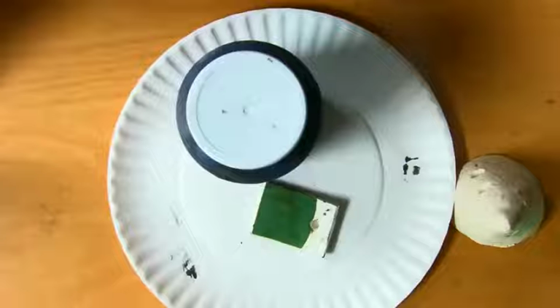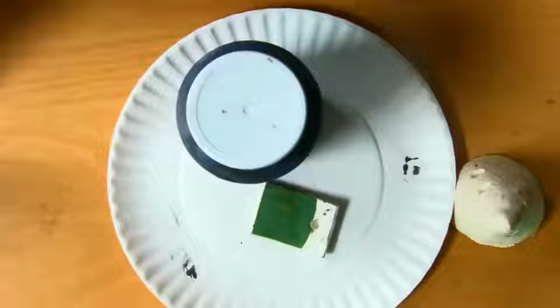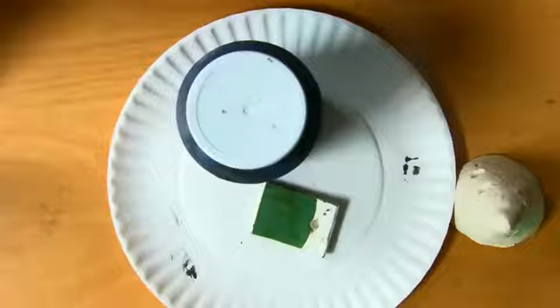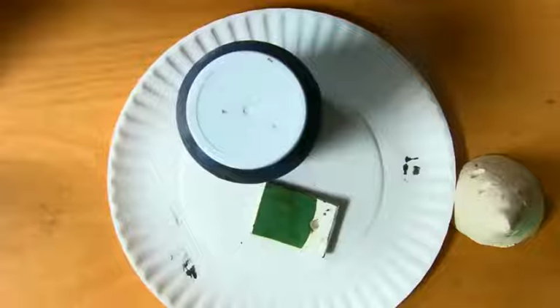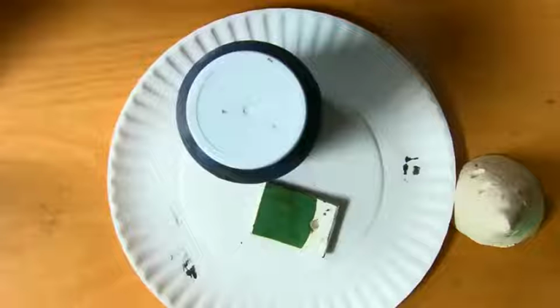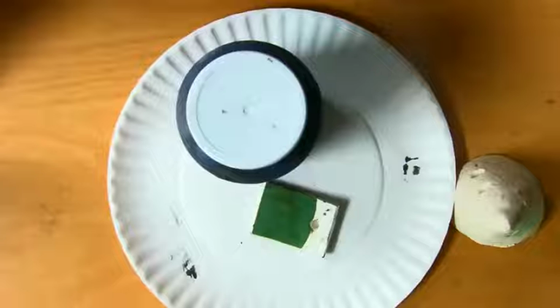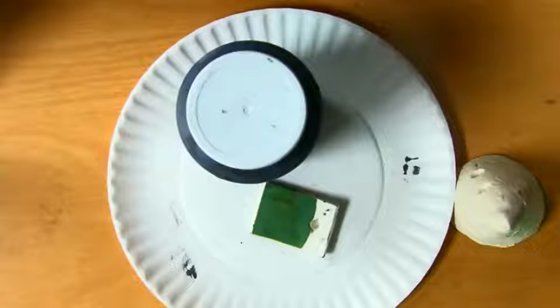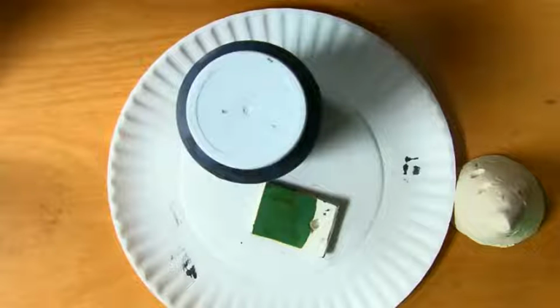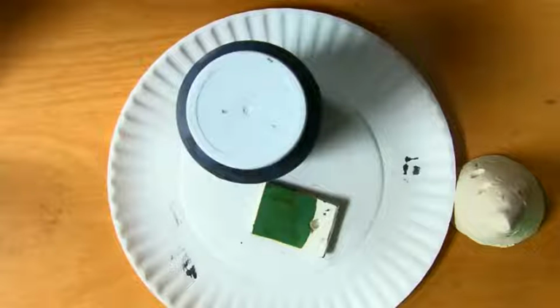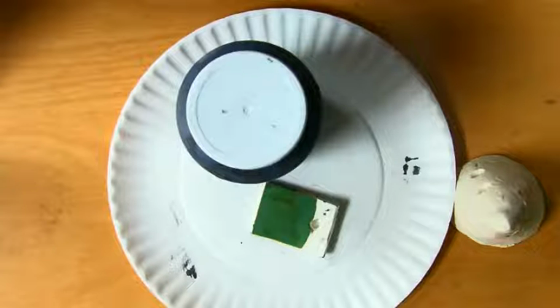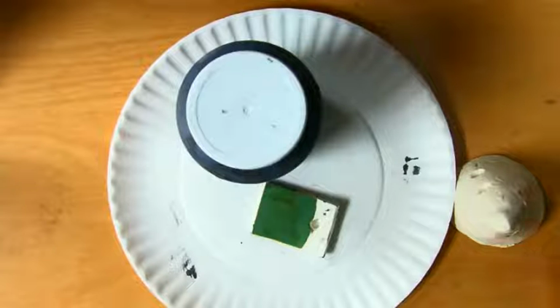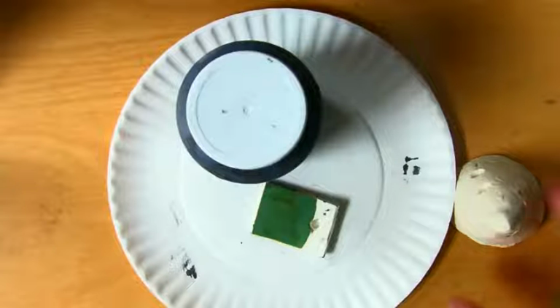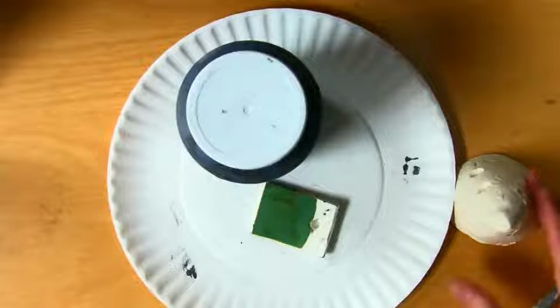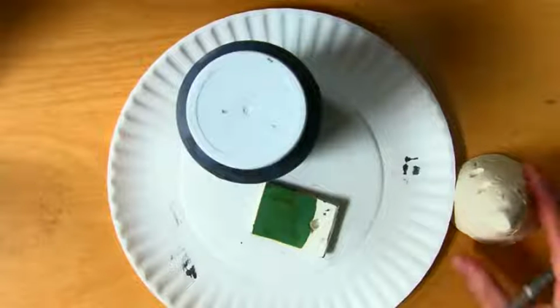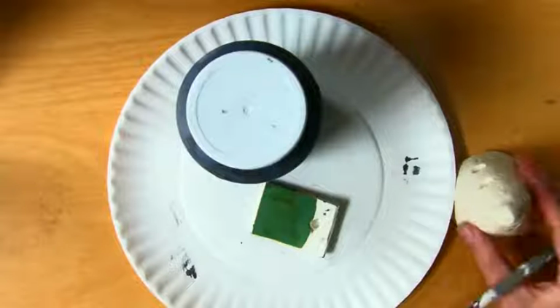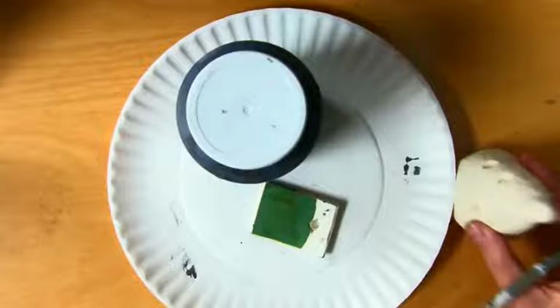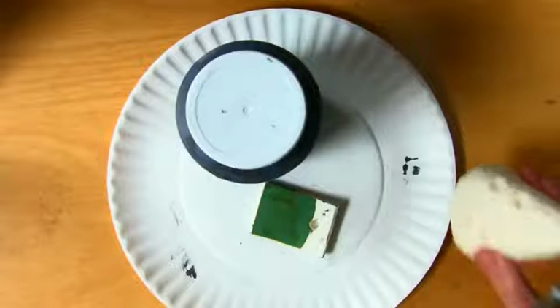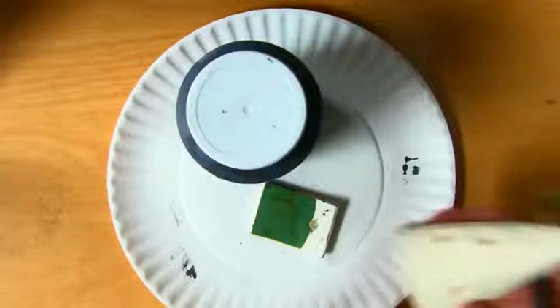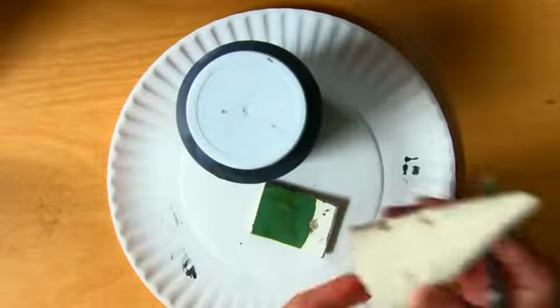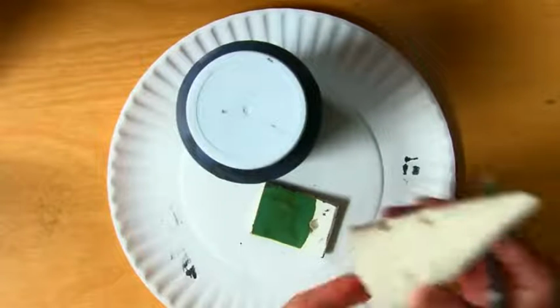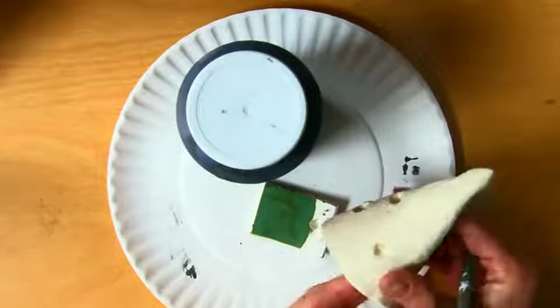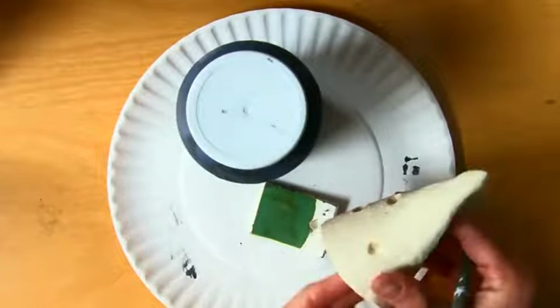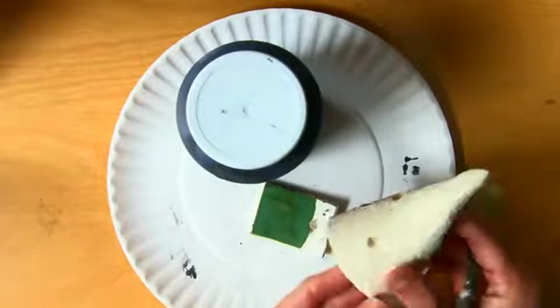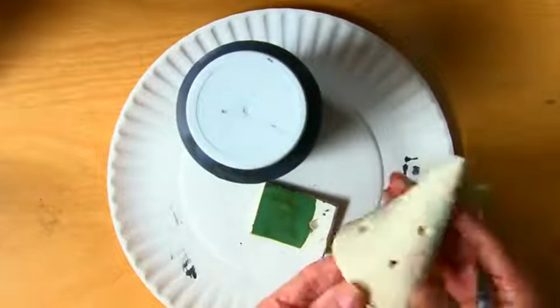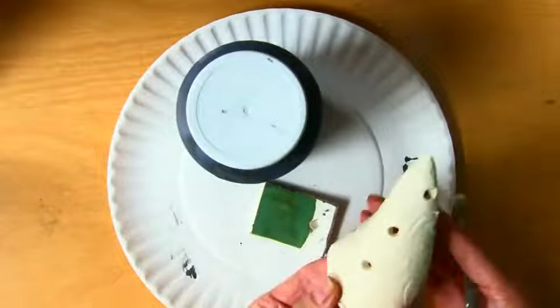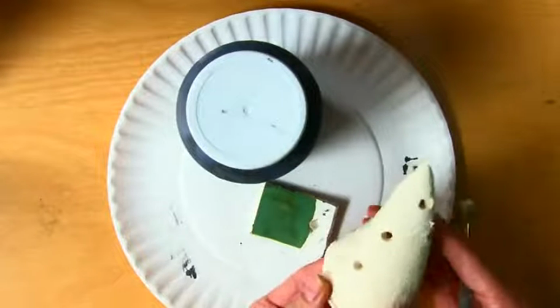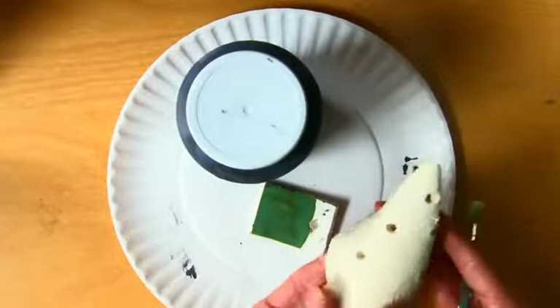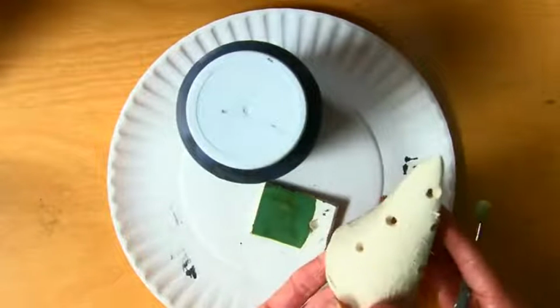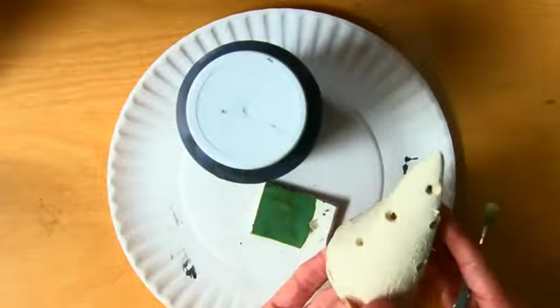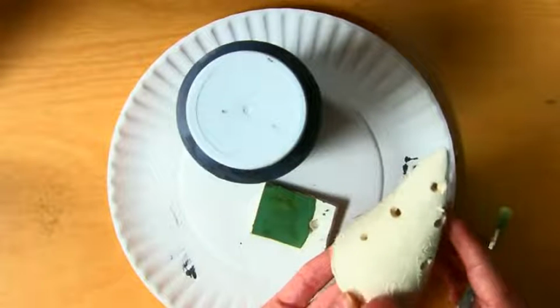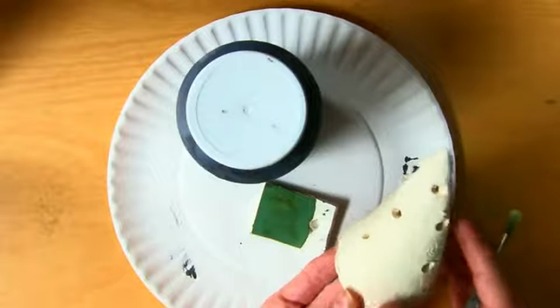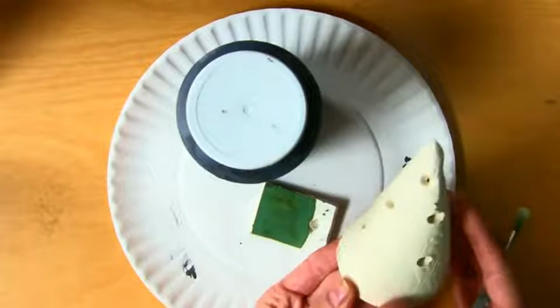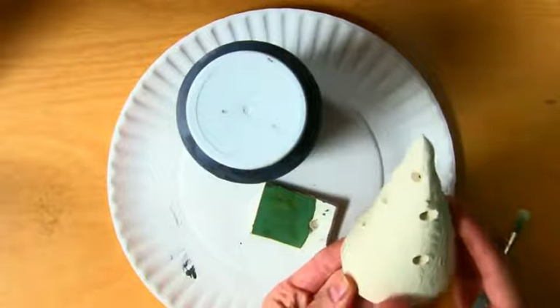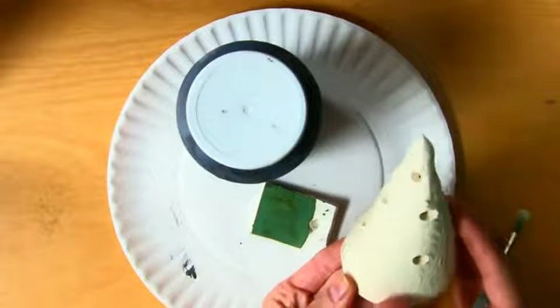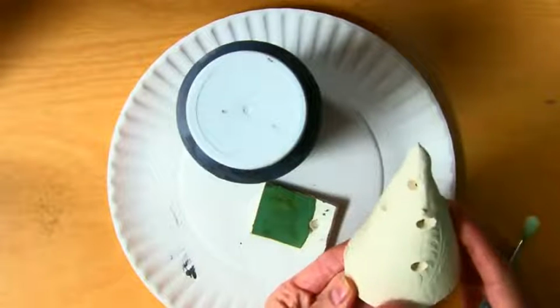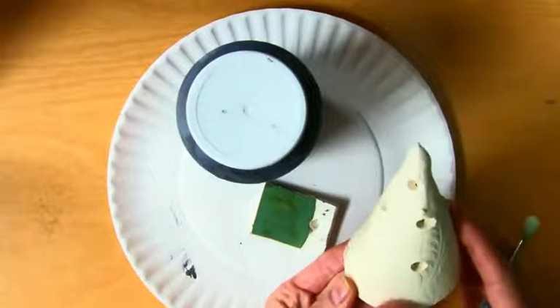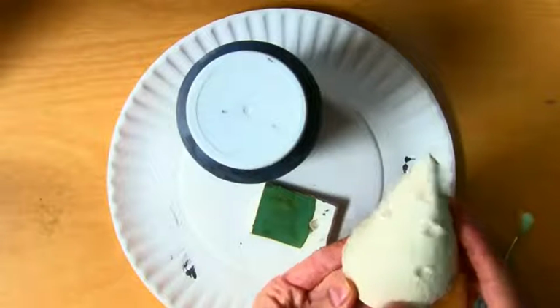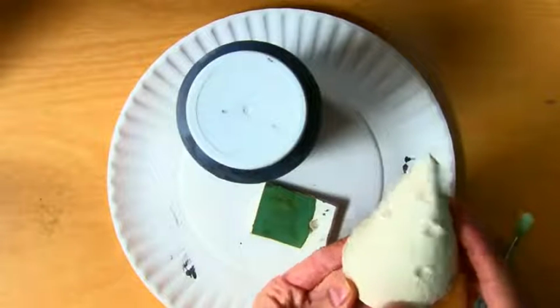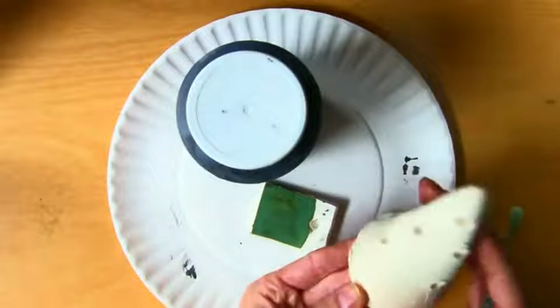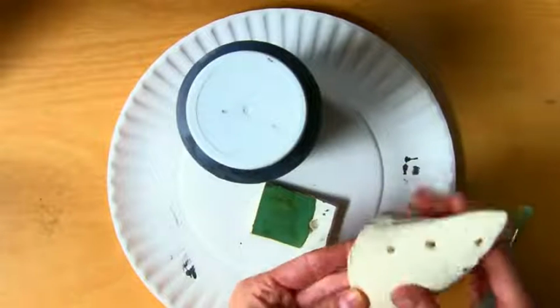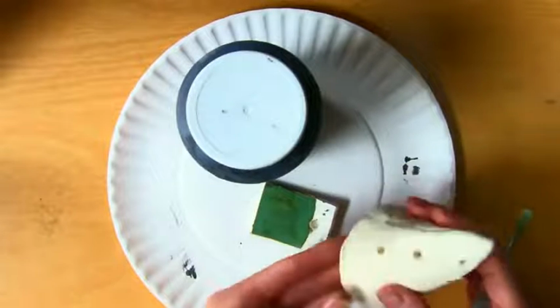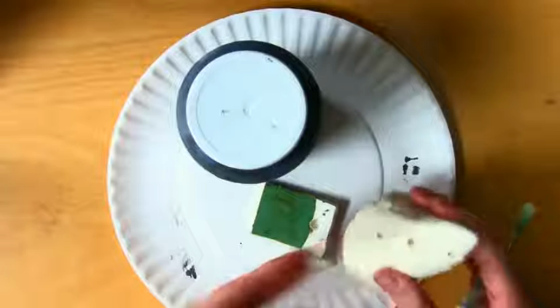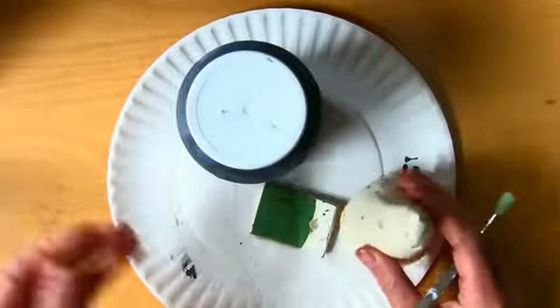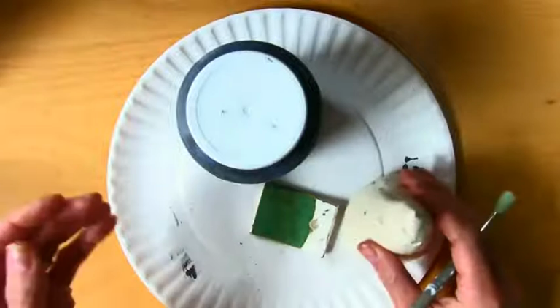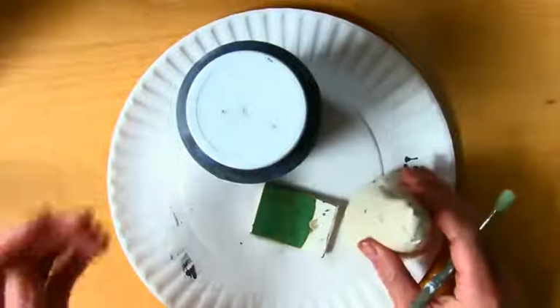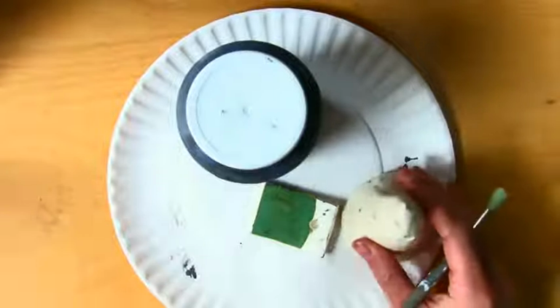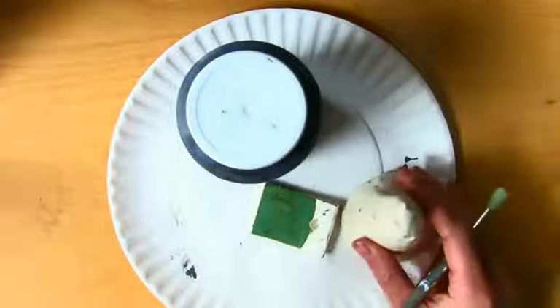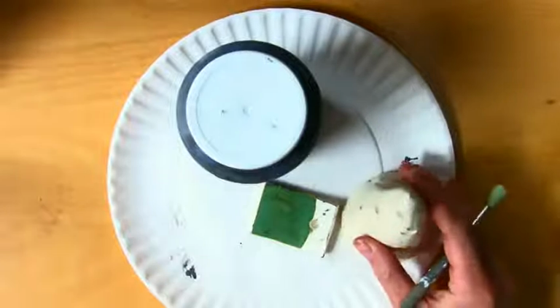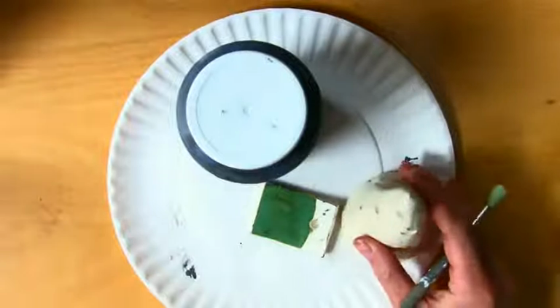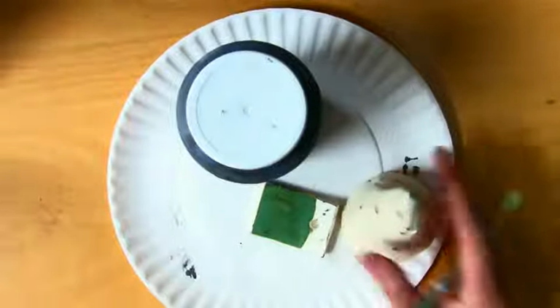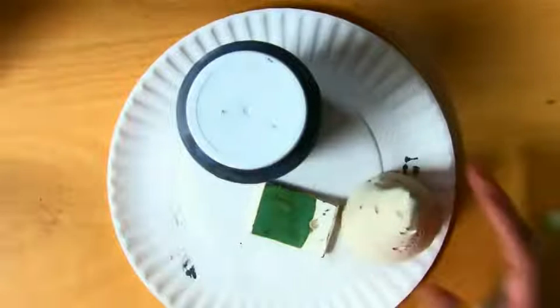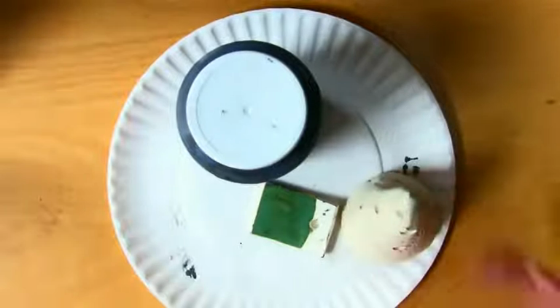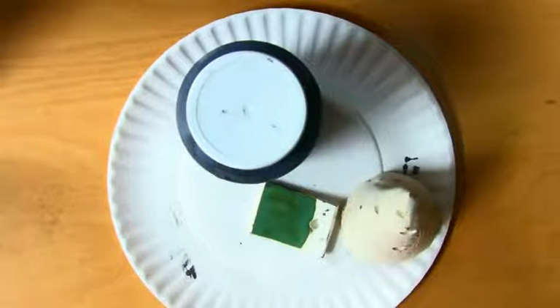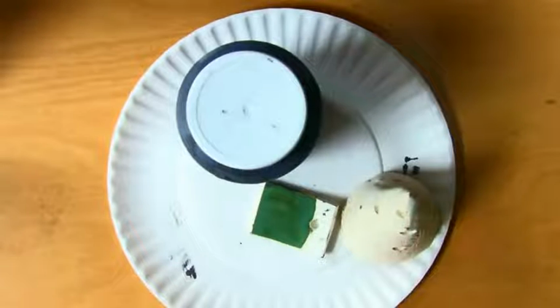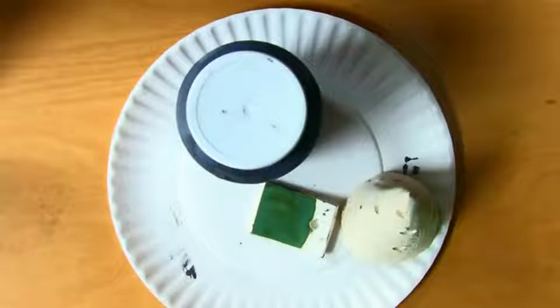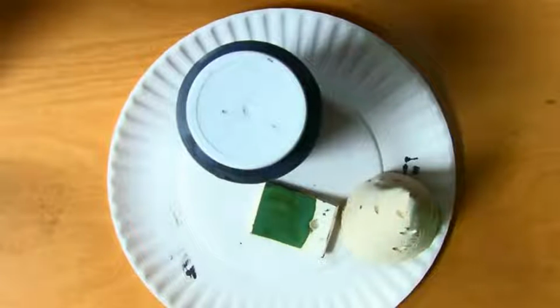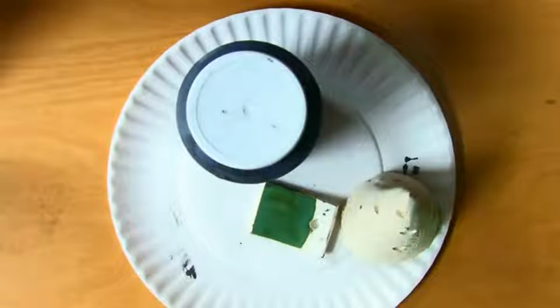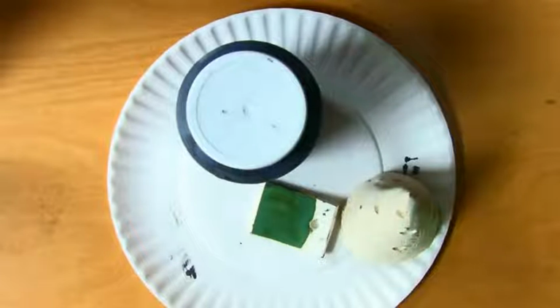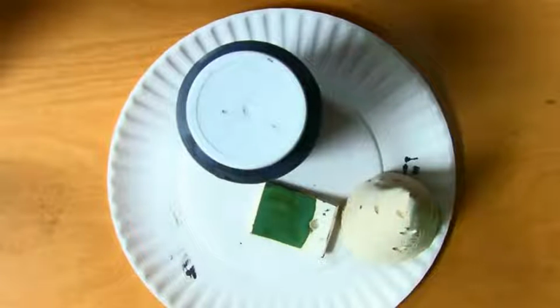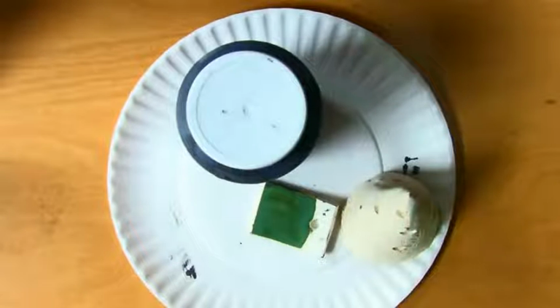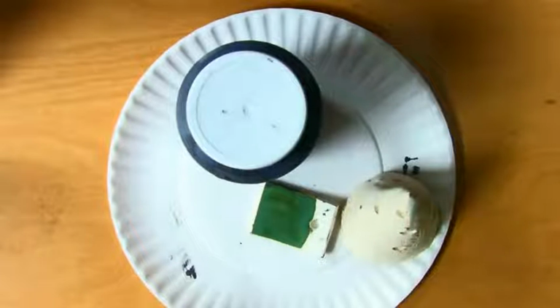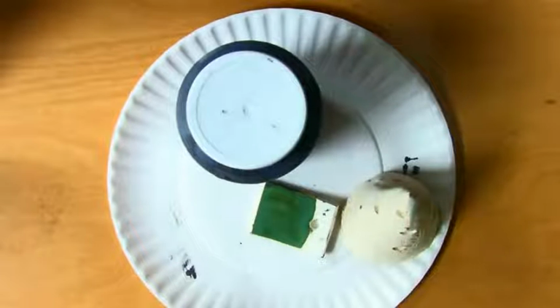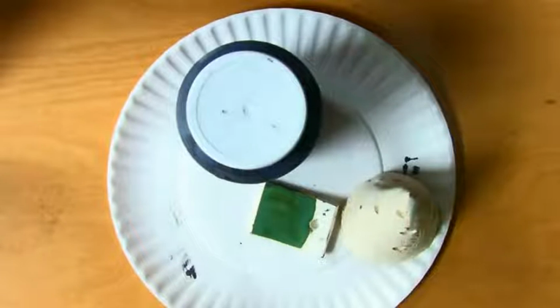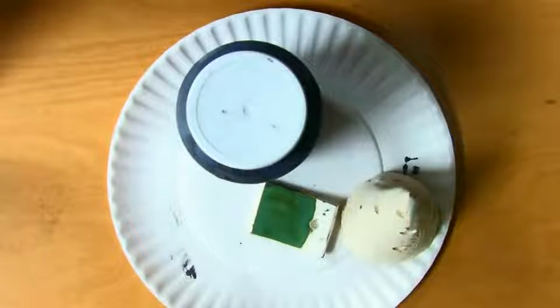Hi guys, welcome back. It's Mrs. Peterson, that lady who teaches art. And today we're going to talk about glazing your slab evergreen tree.